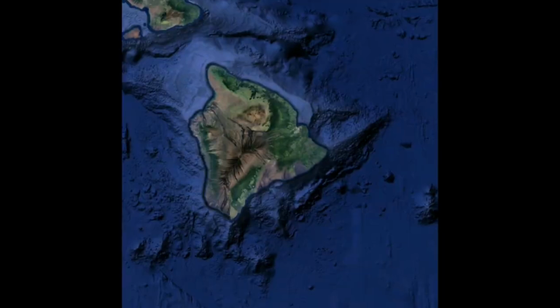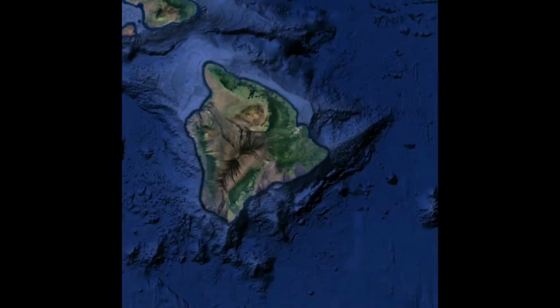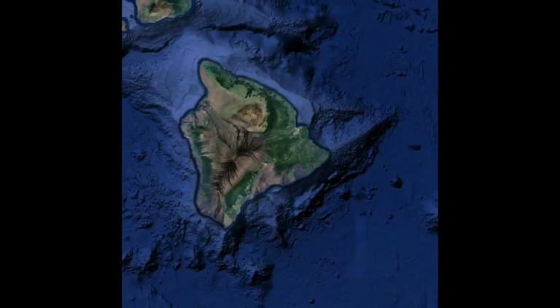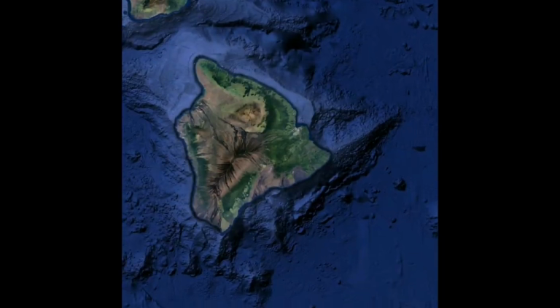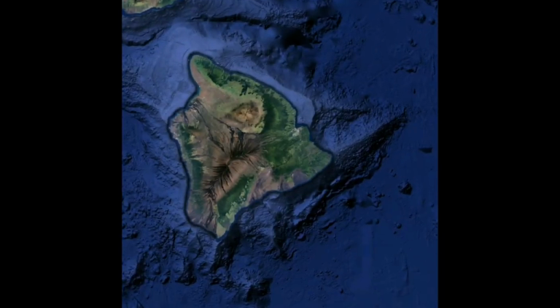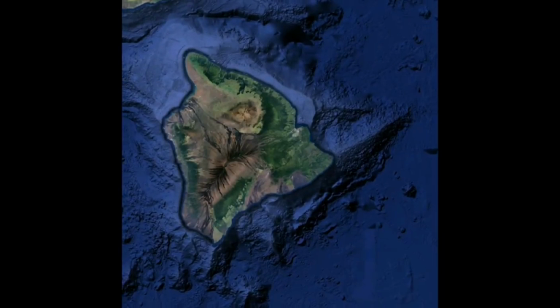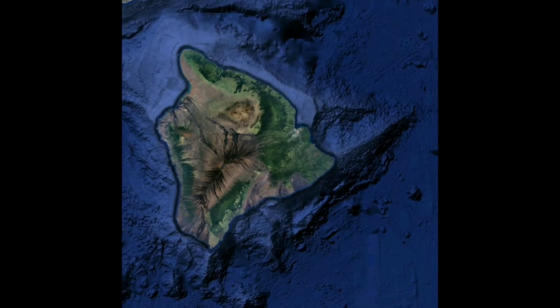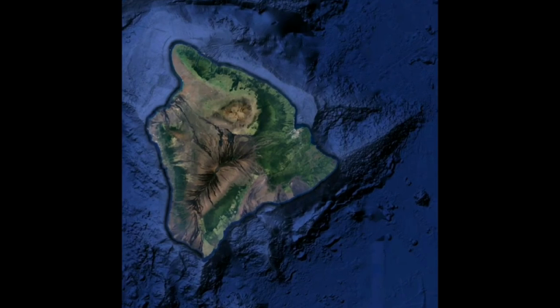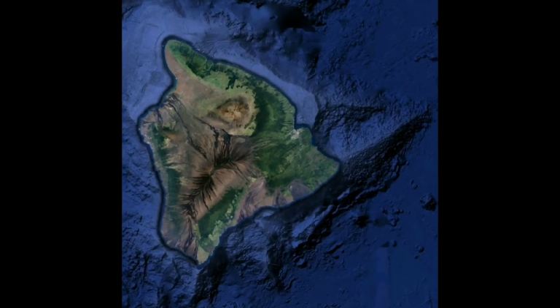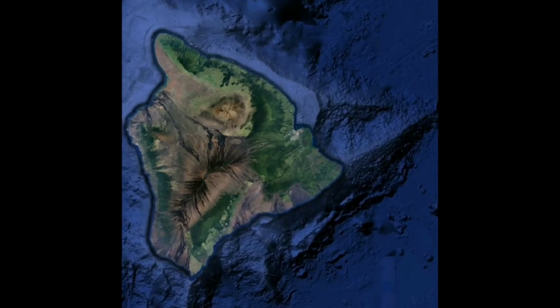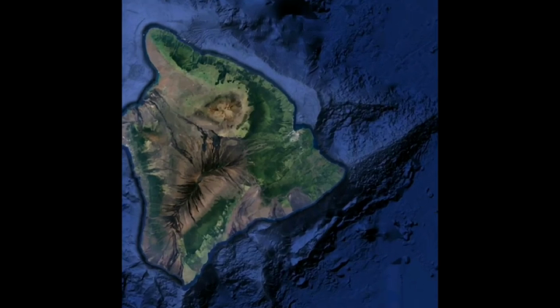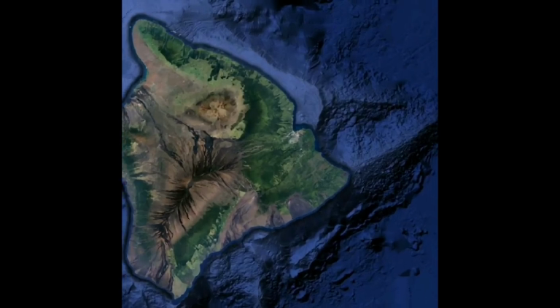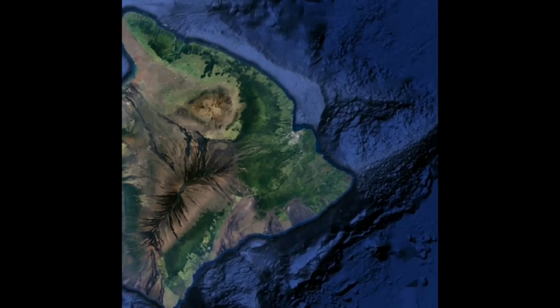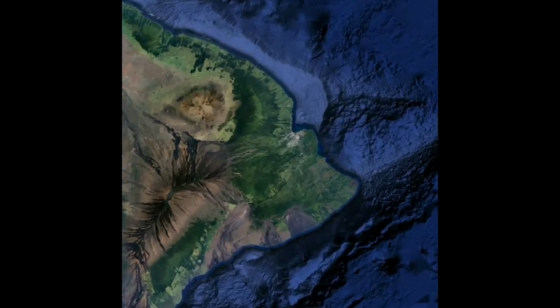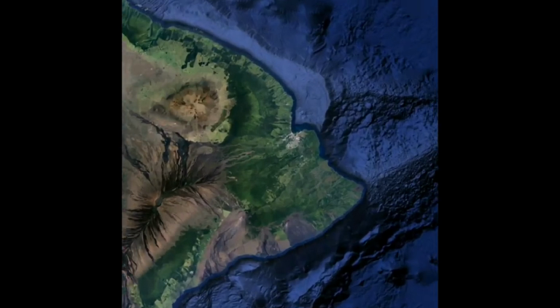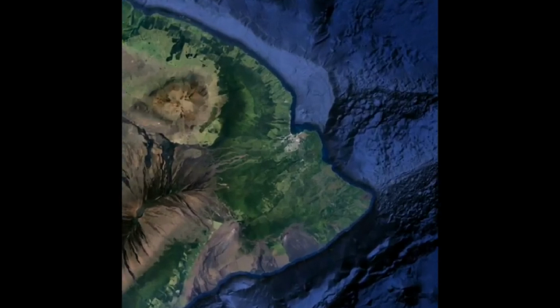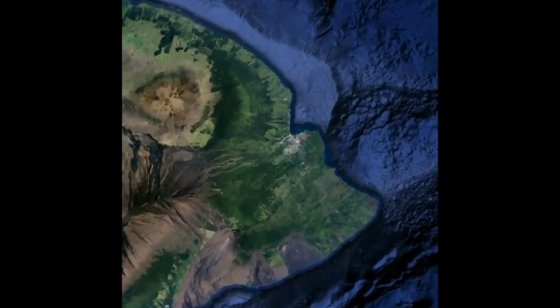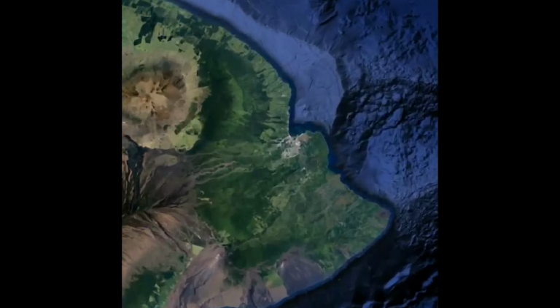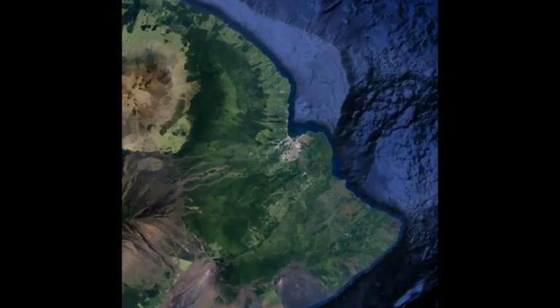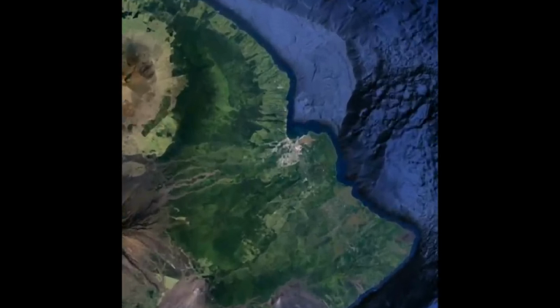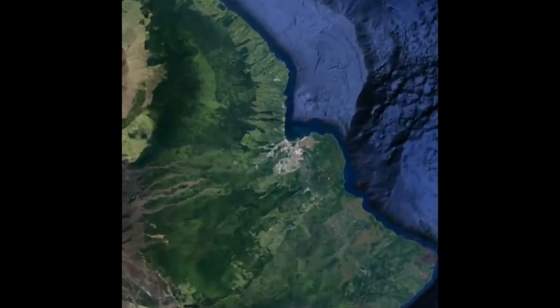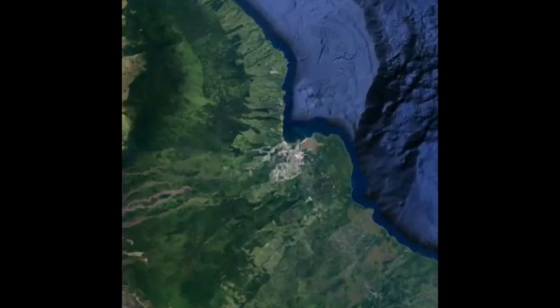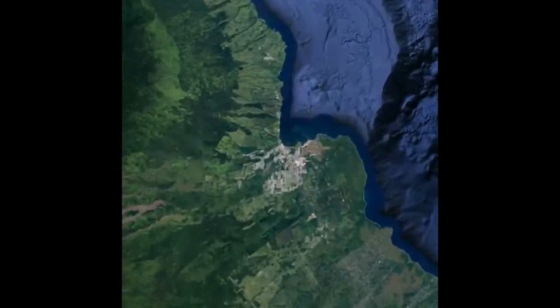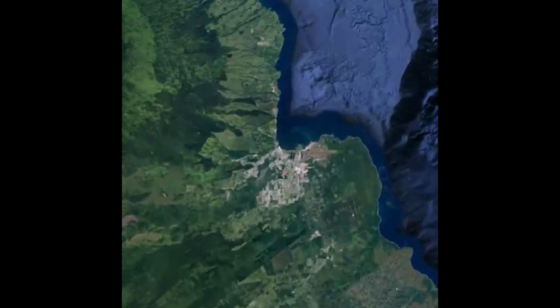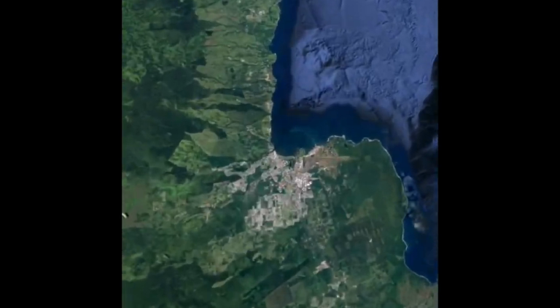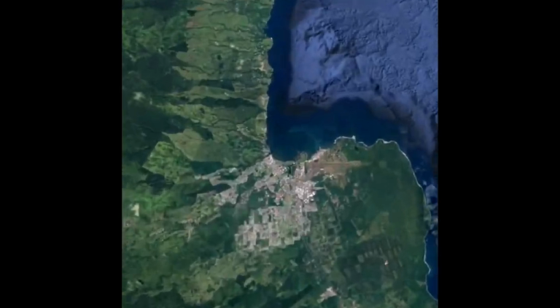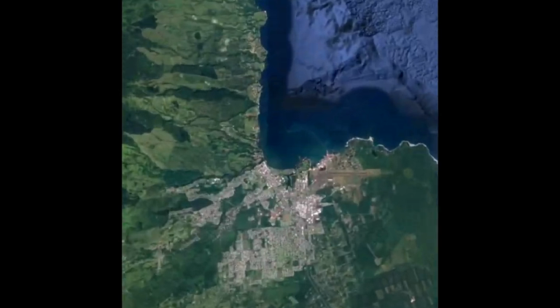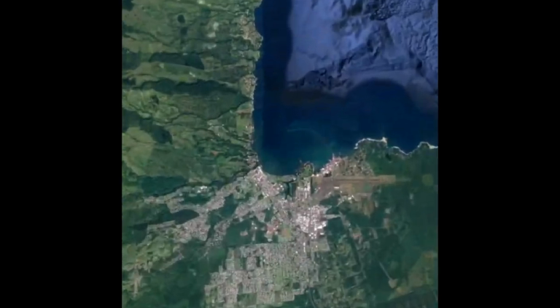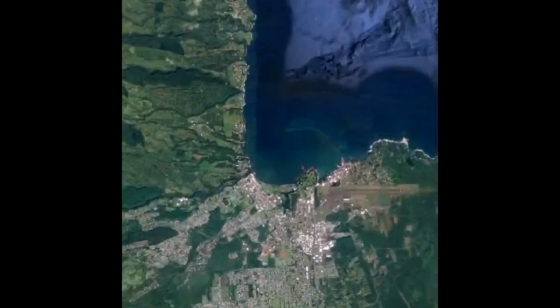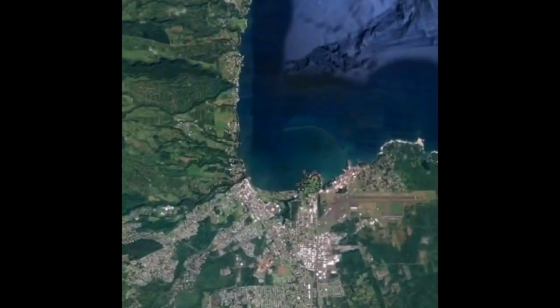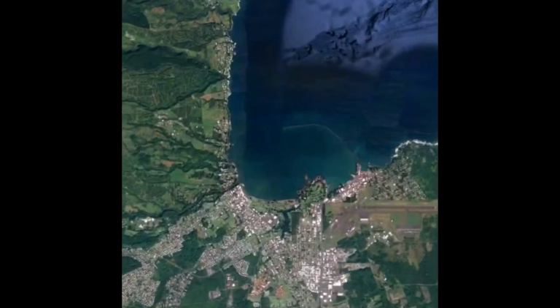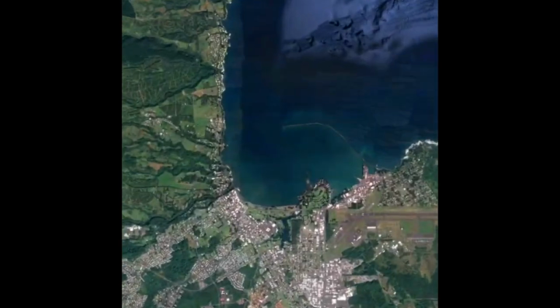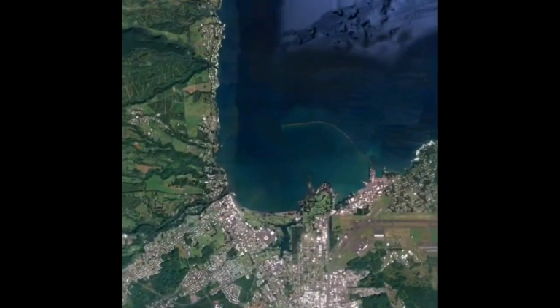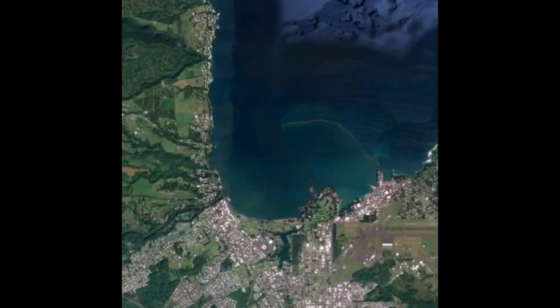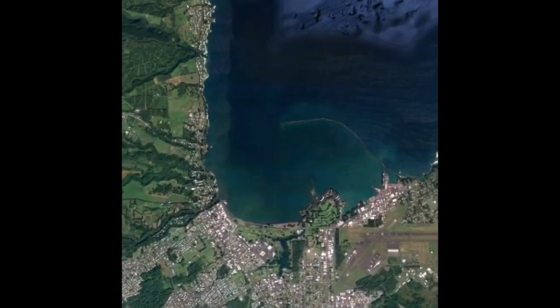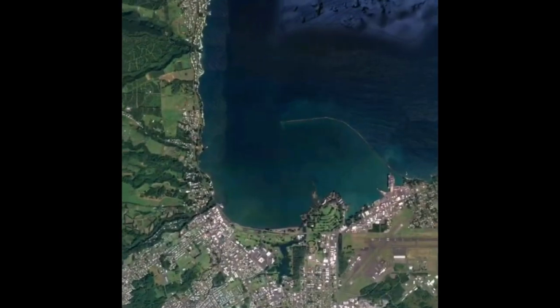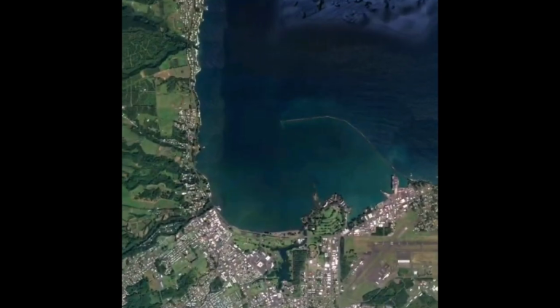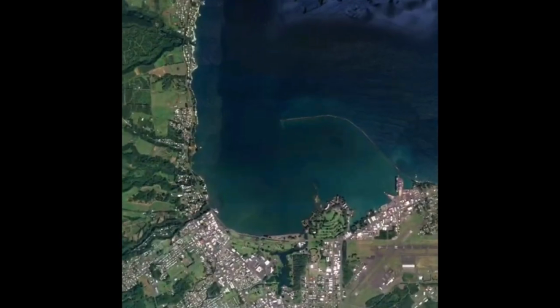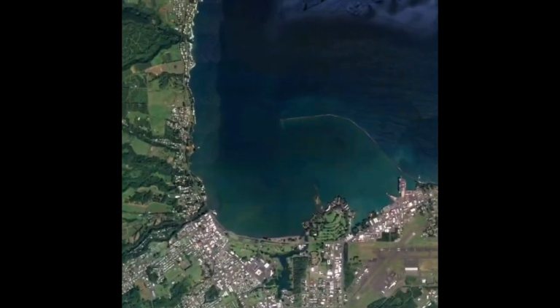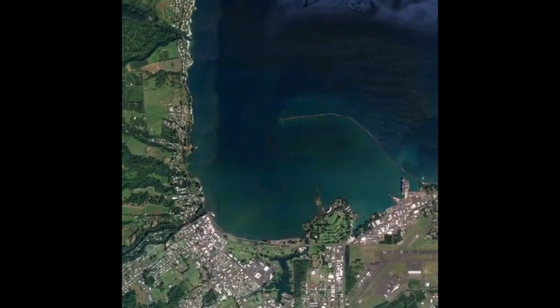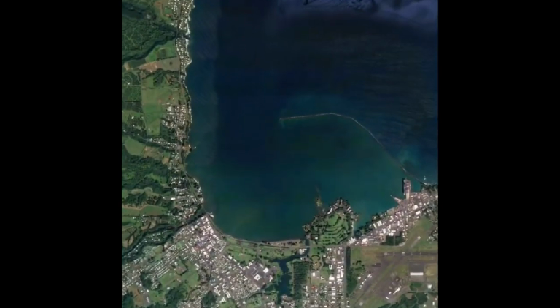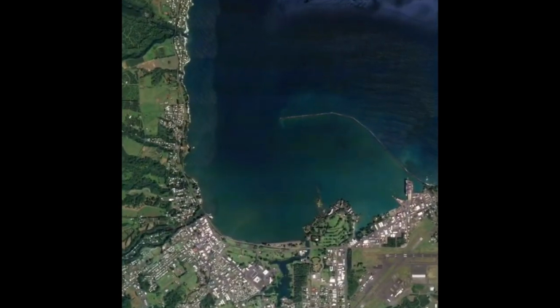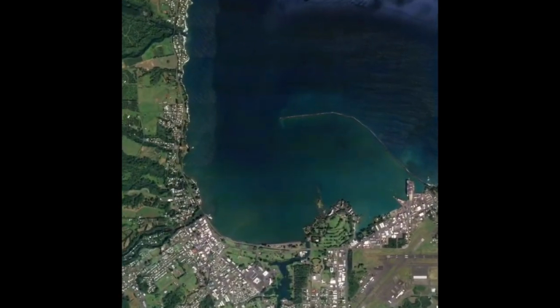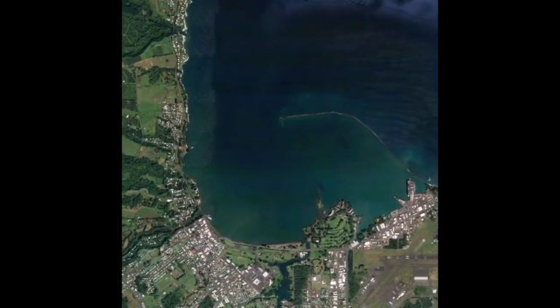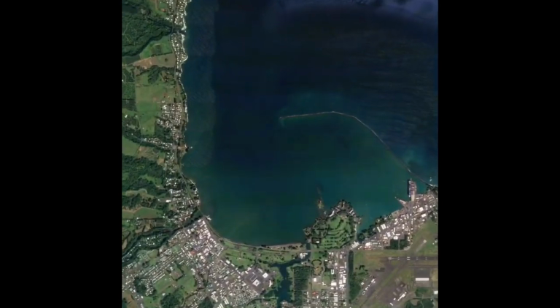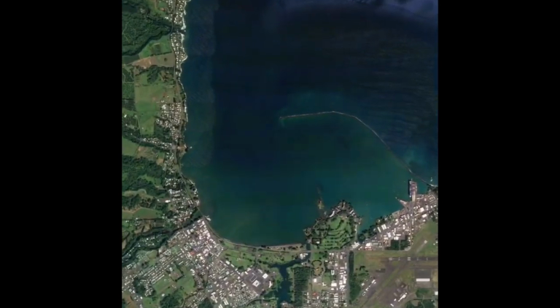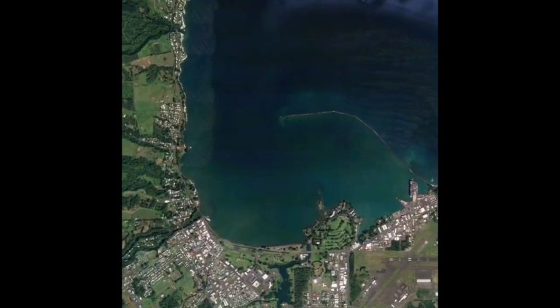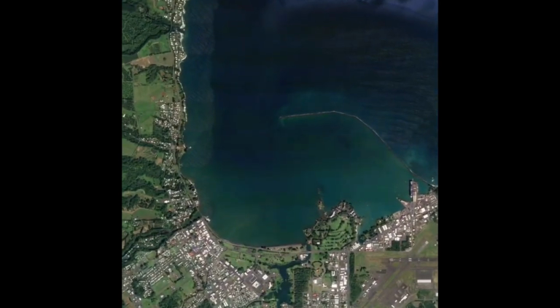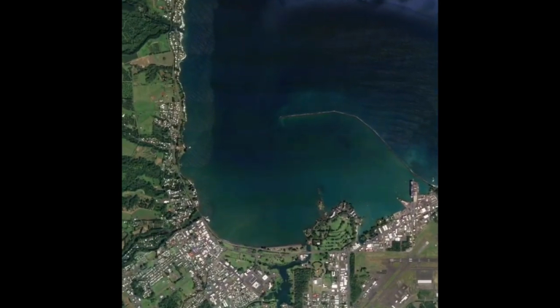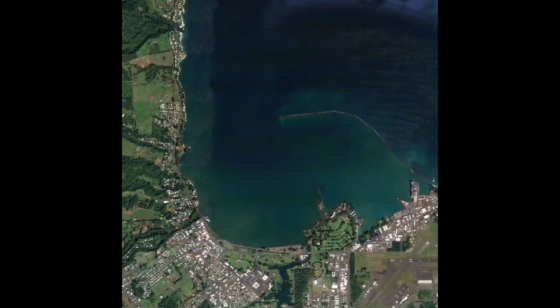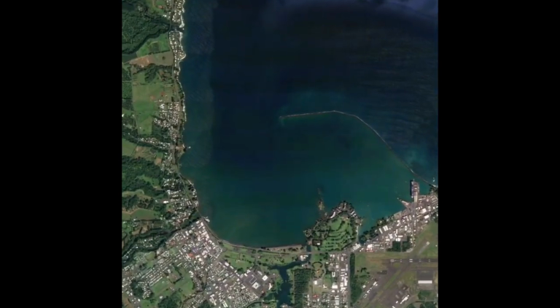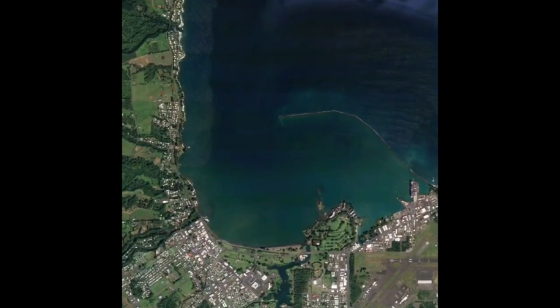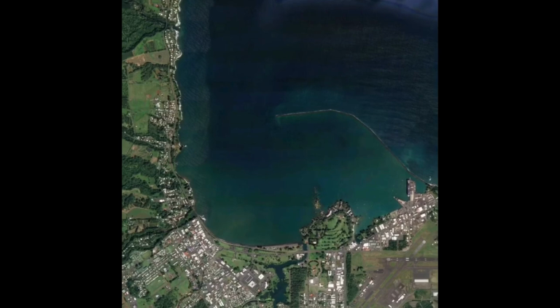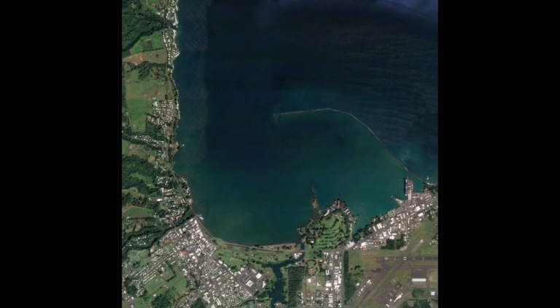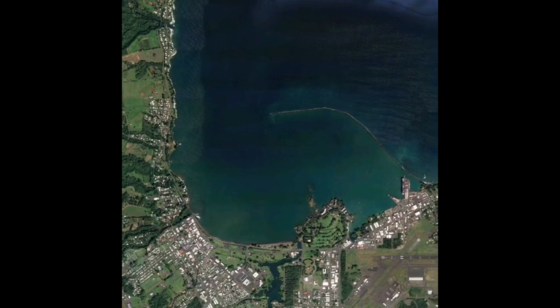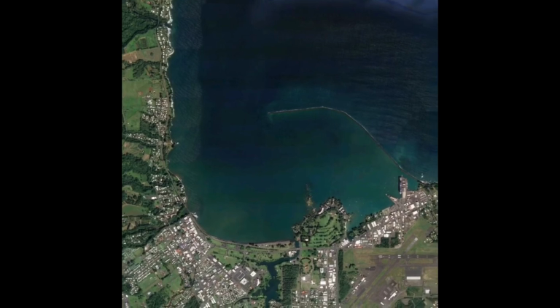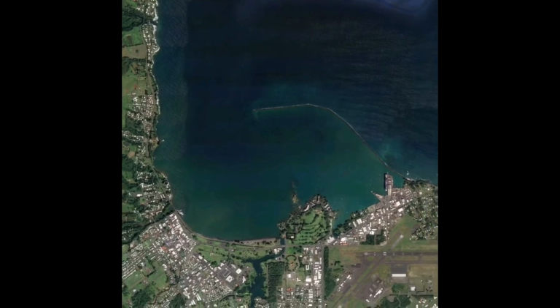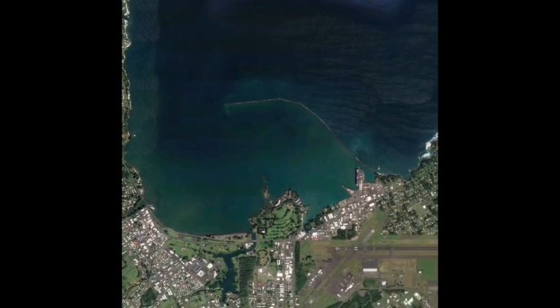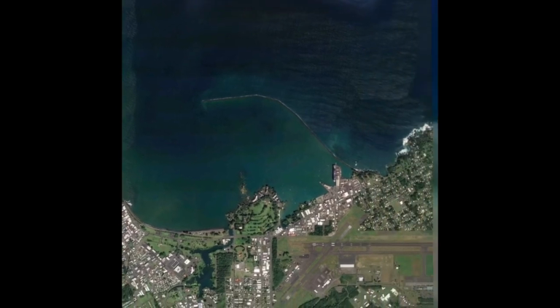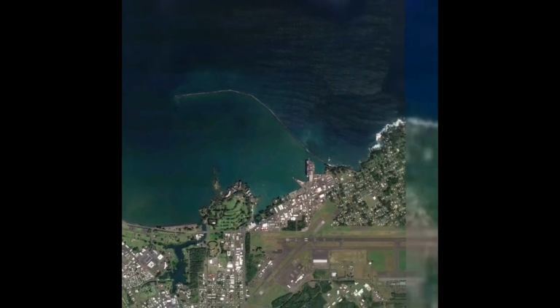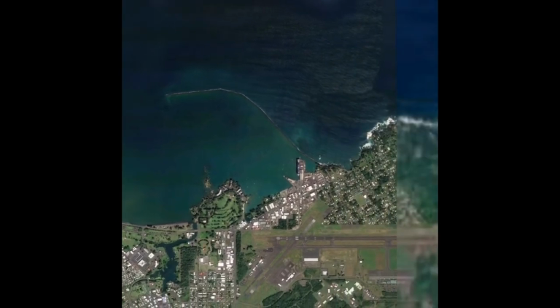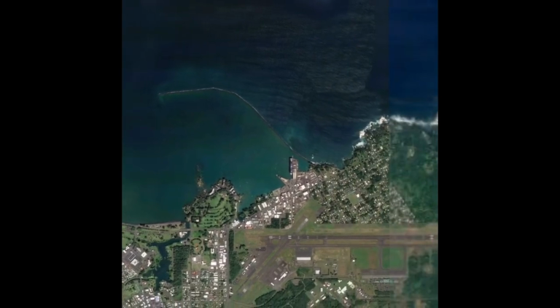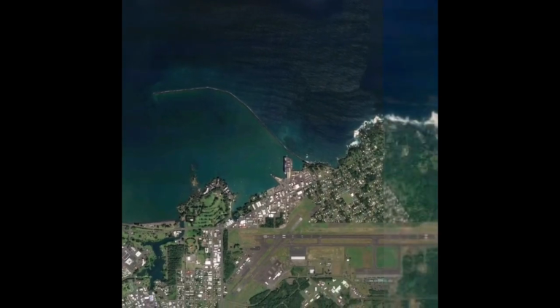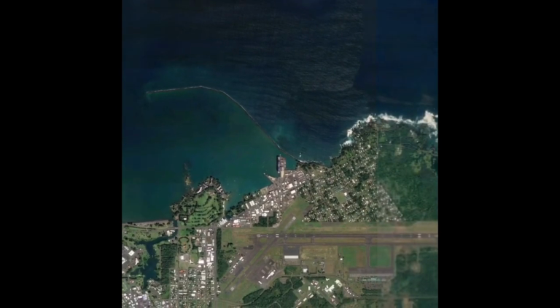Hello everyone, Nick here. Today we're going to be checking out one of my favorite fishing spots on the Big Island of Hawaii, and that's breakwall or breakwater.